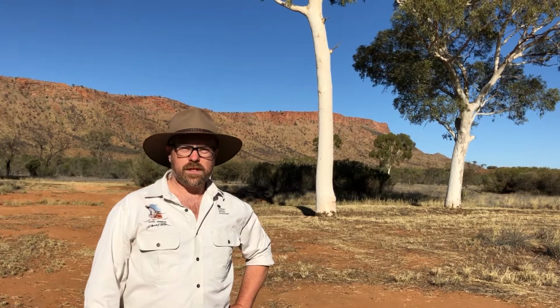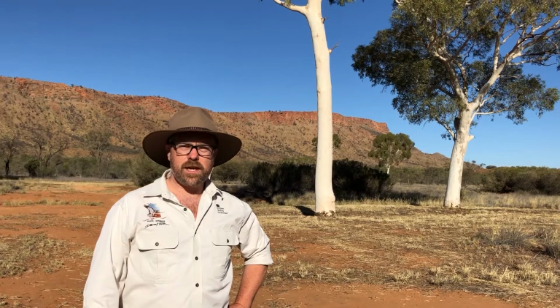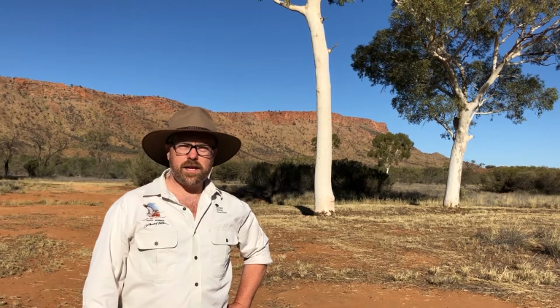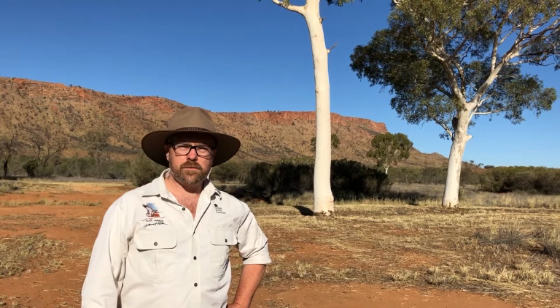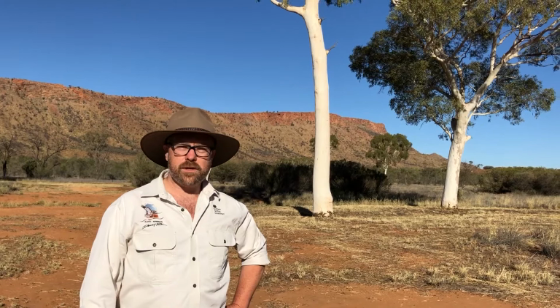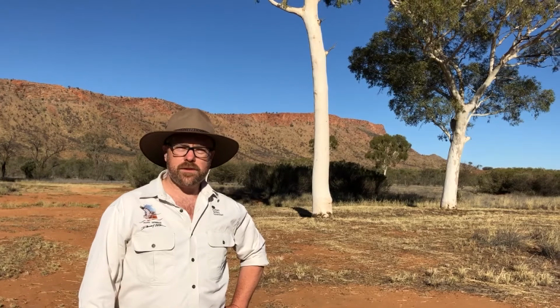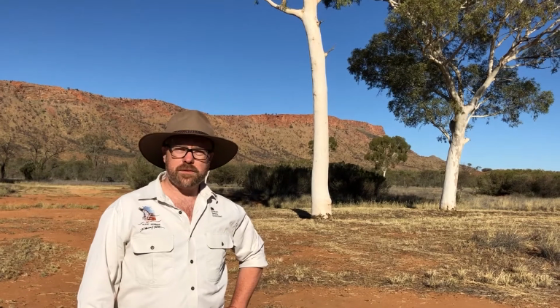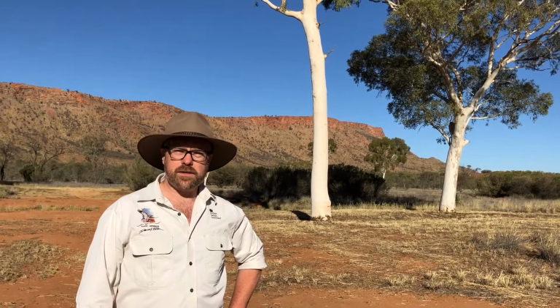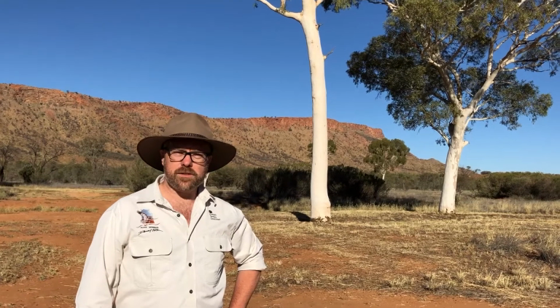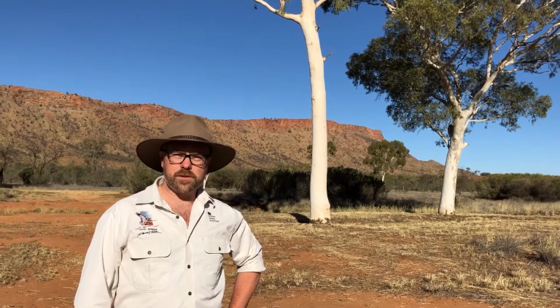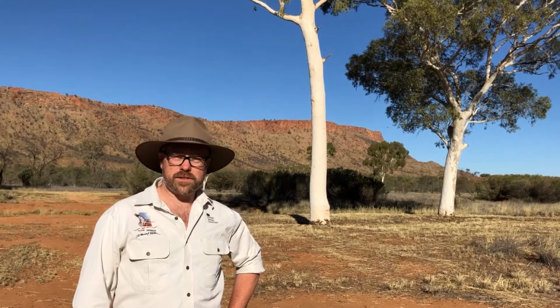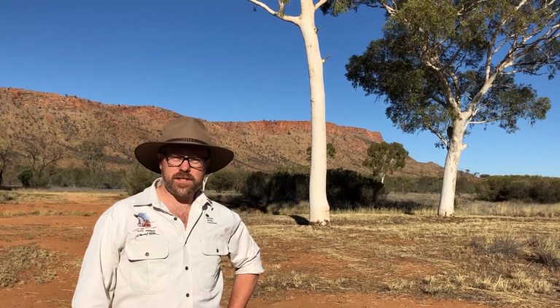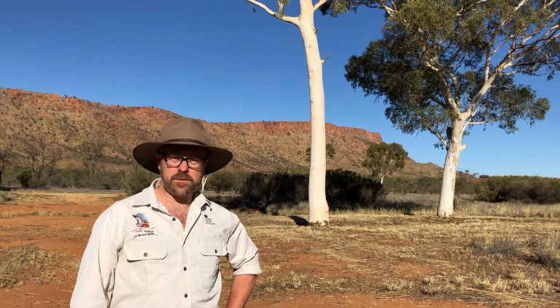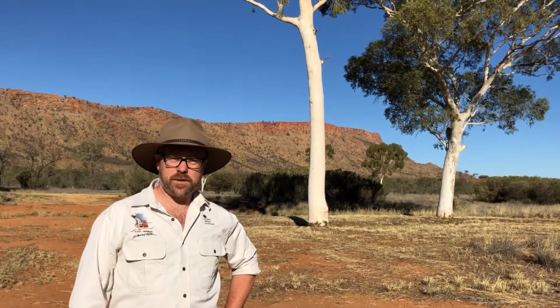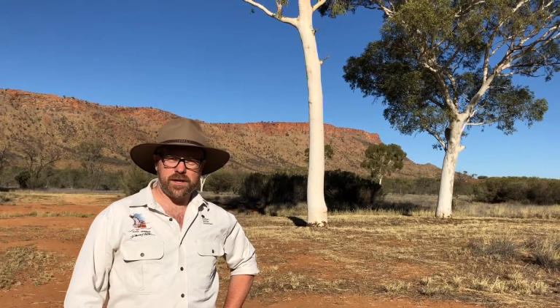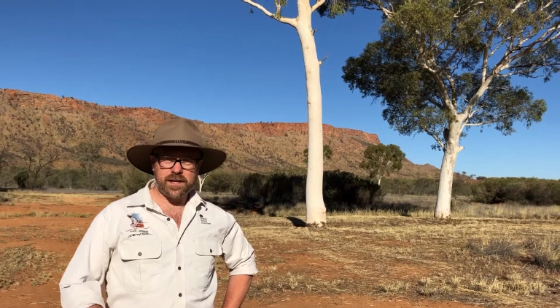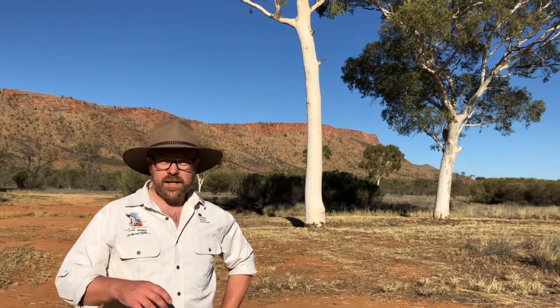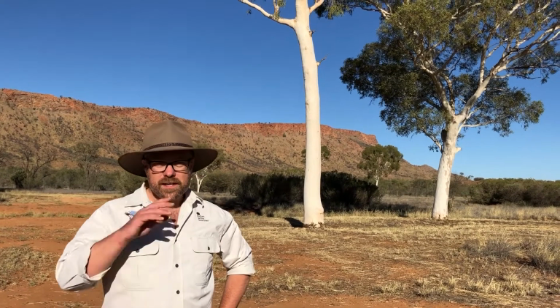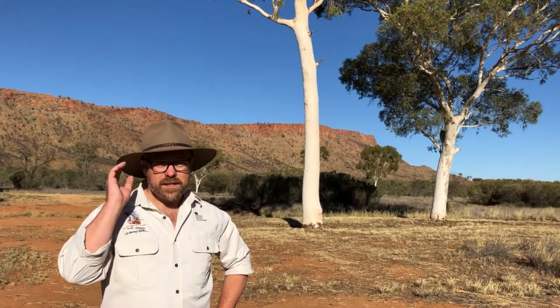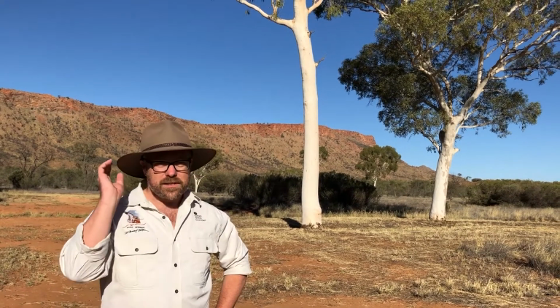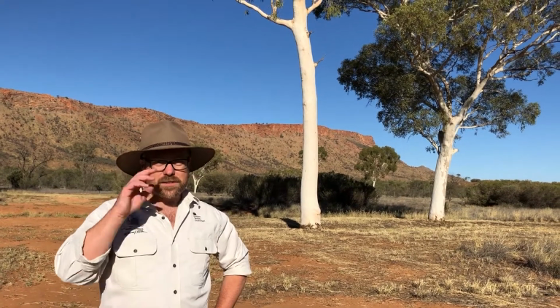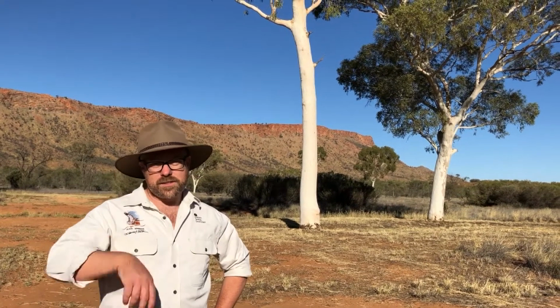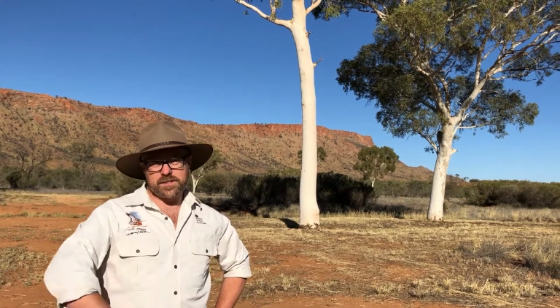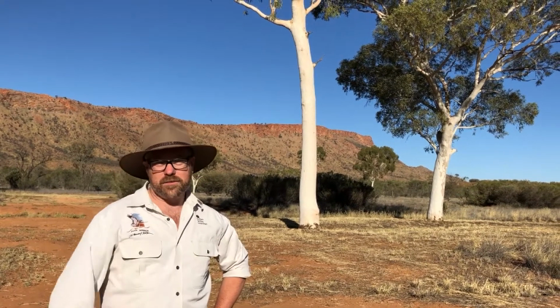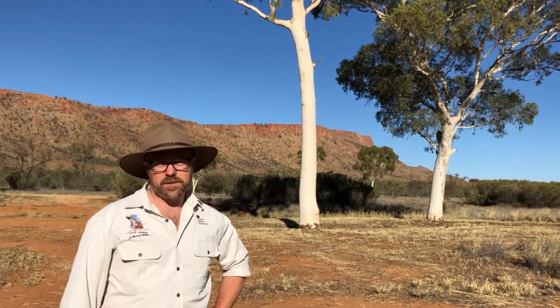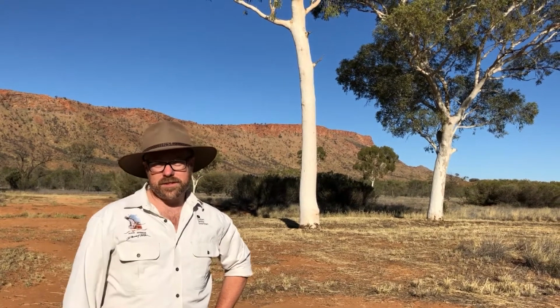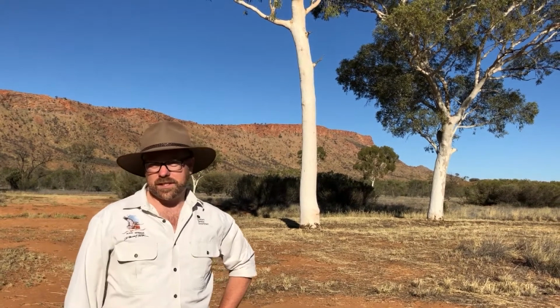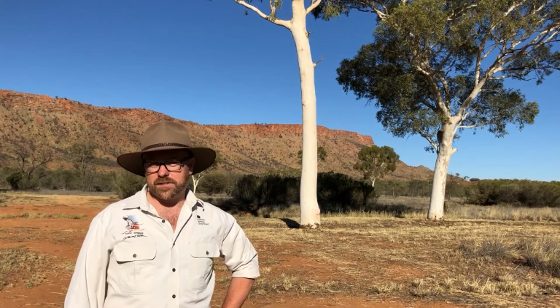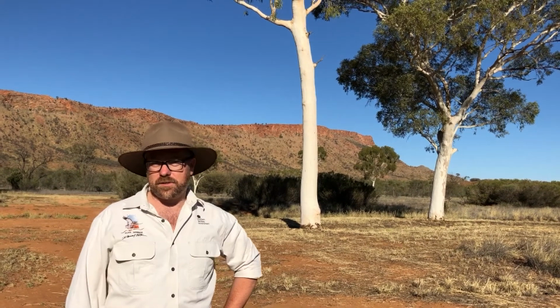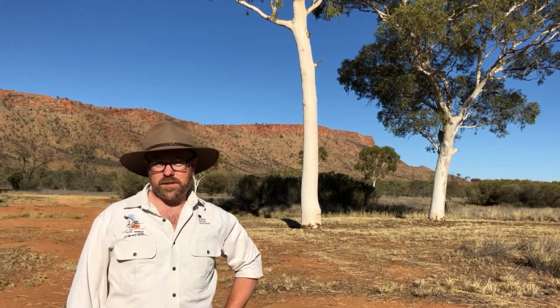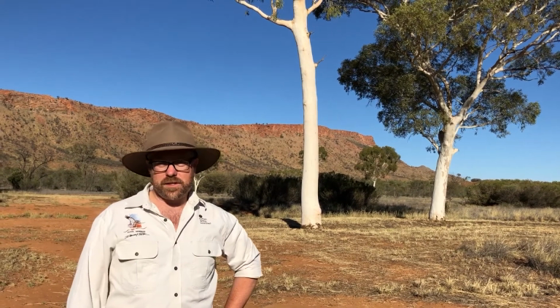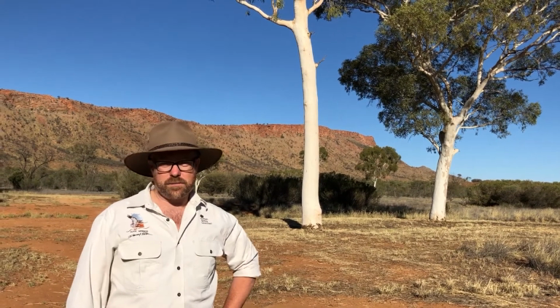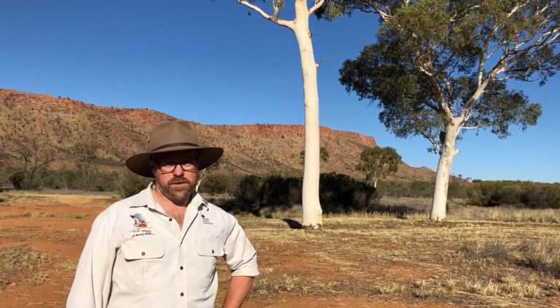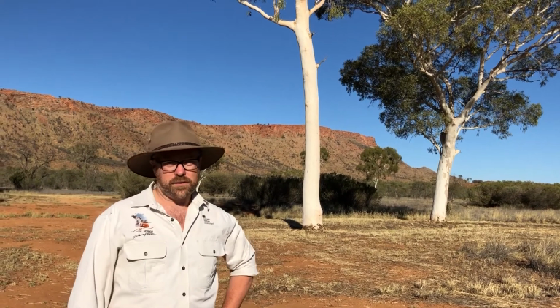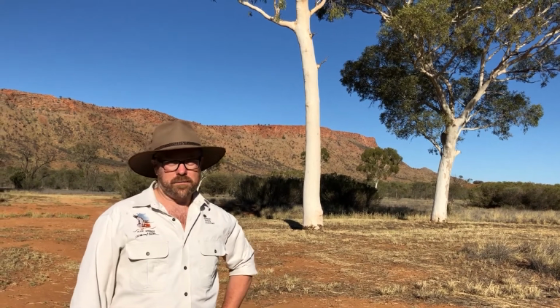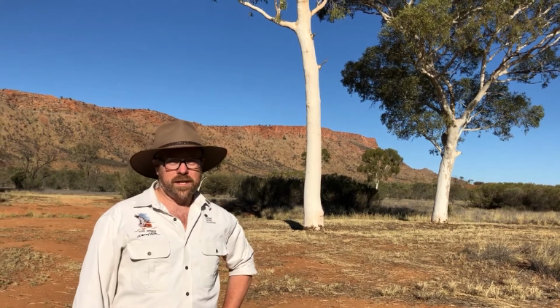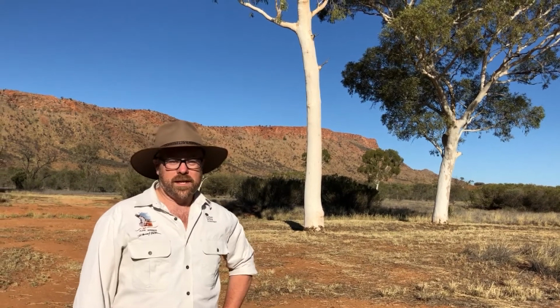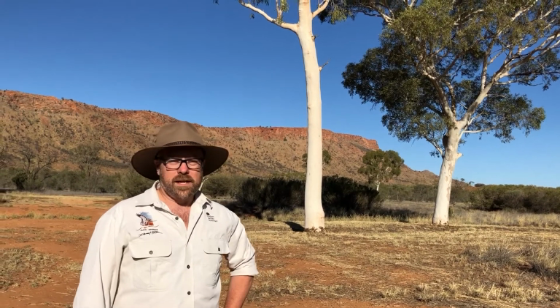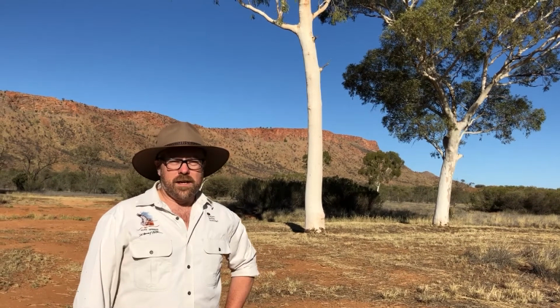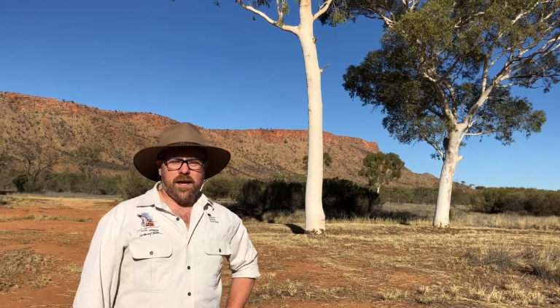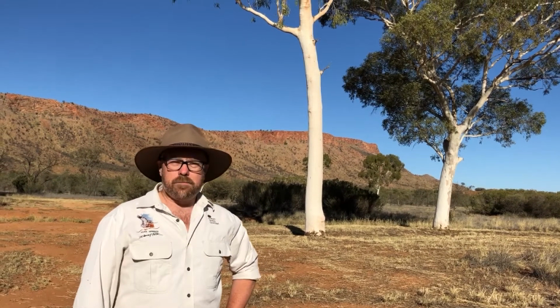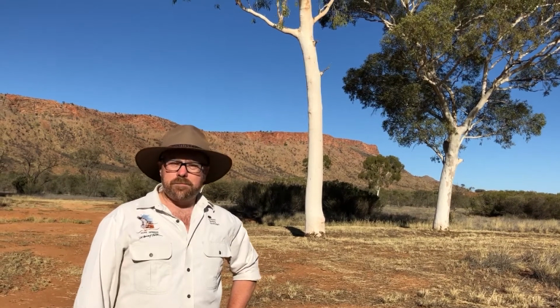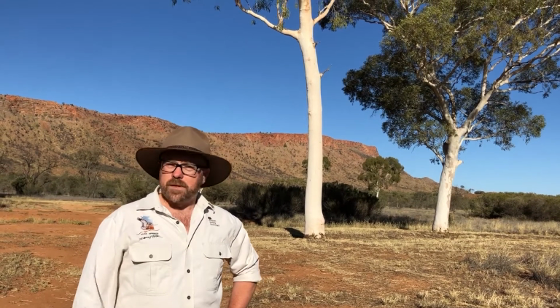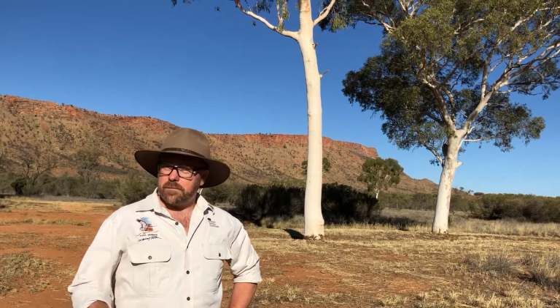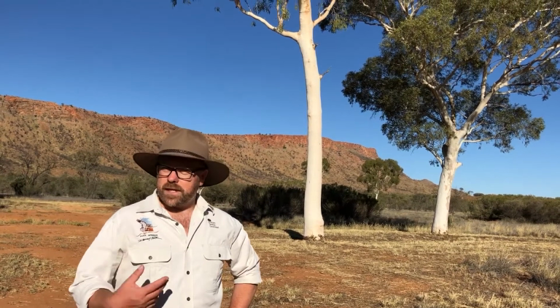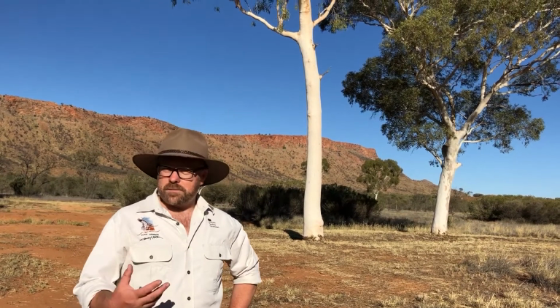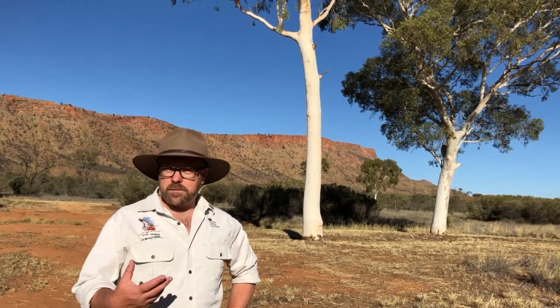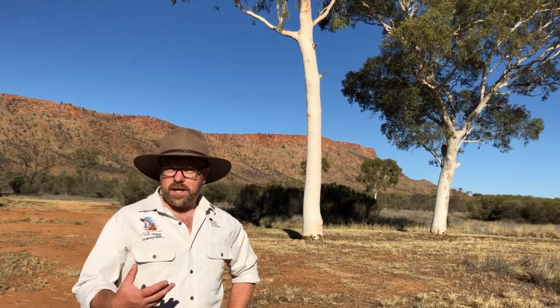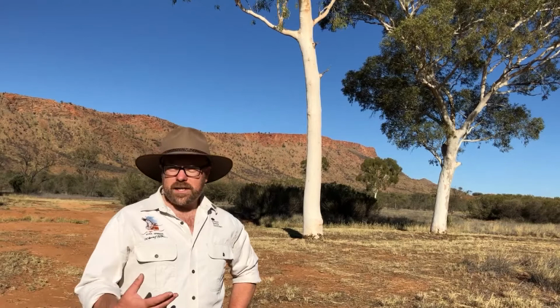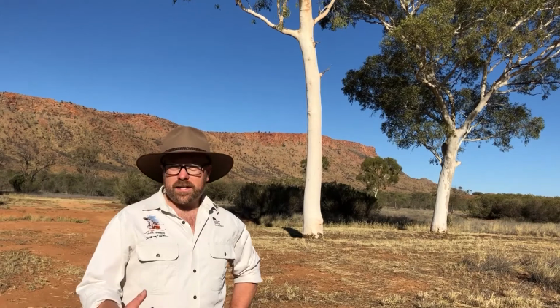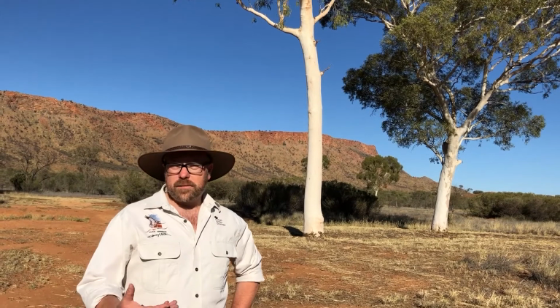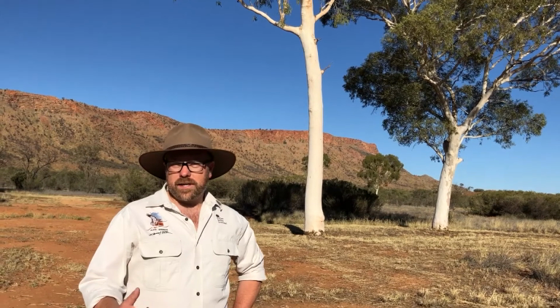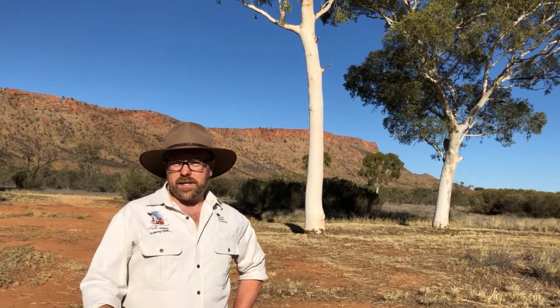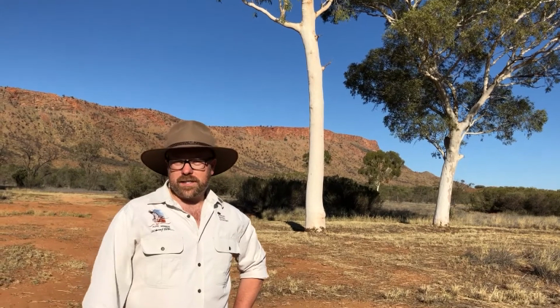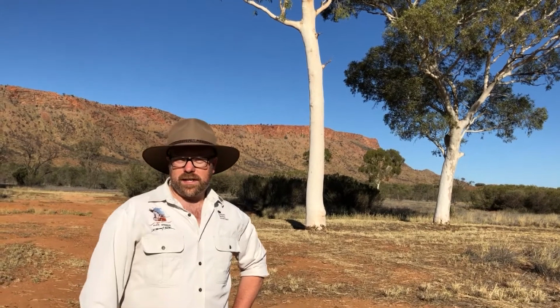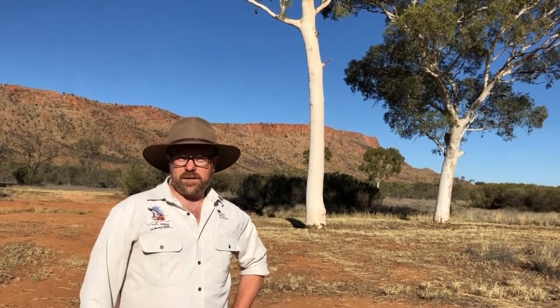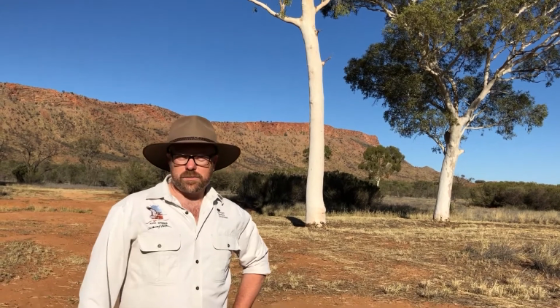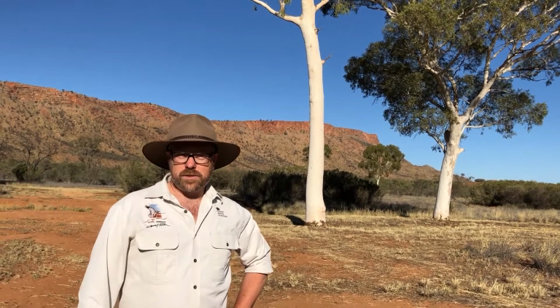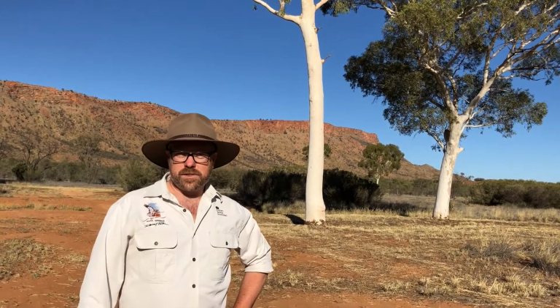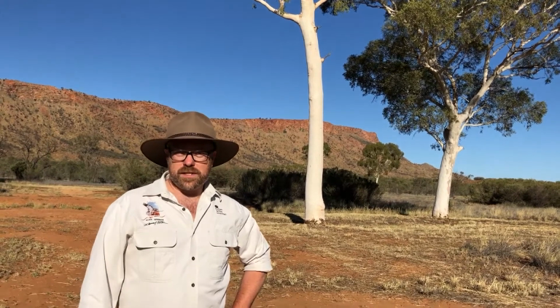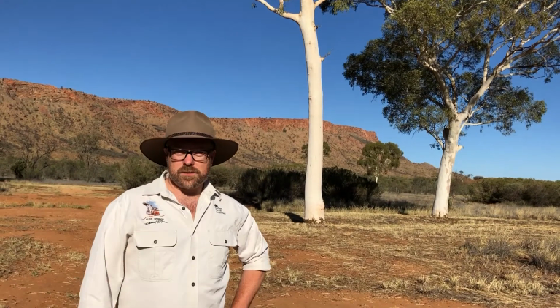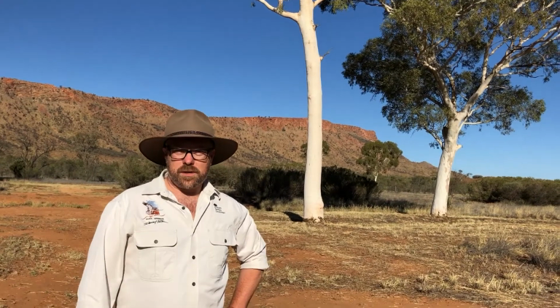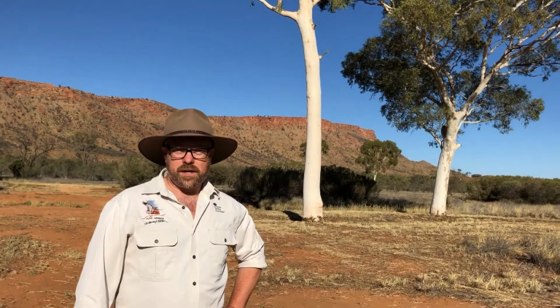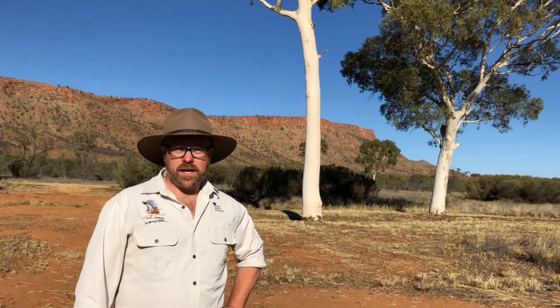G'day! Welcome to Alice Springs Desert Park and the Discover the Desert online program. My name is Mark. I'm a guide here at Alice Springs Desert Park.